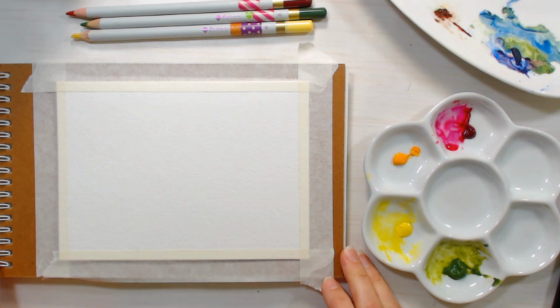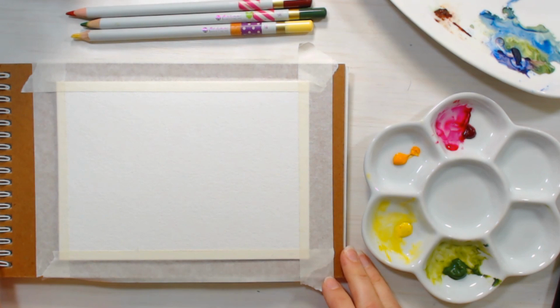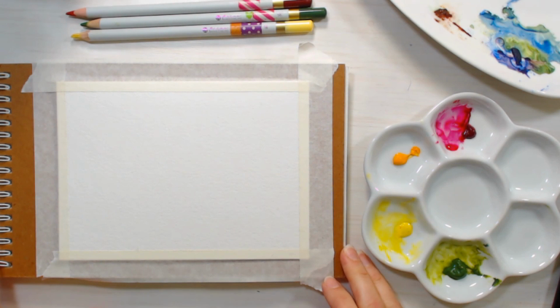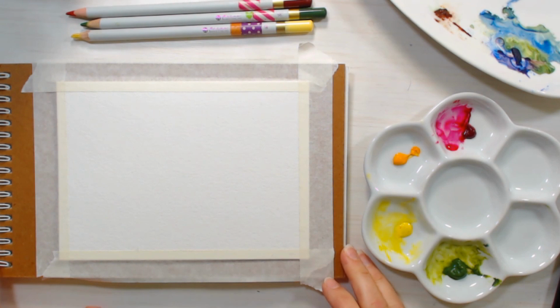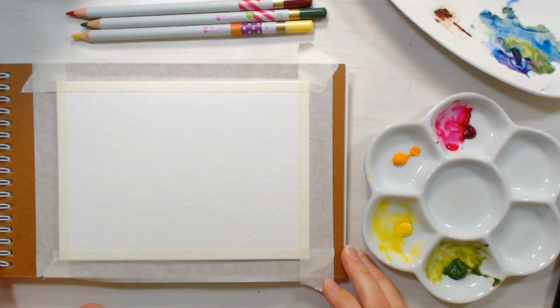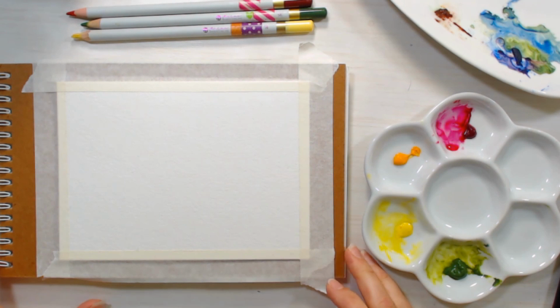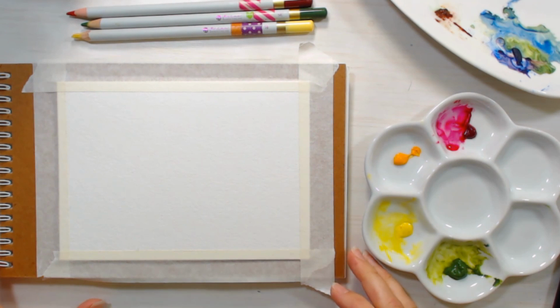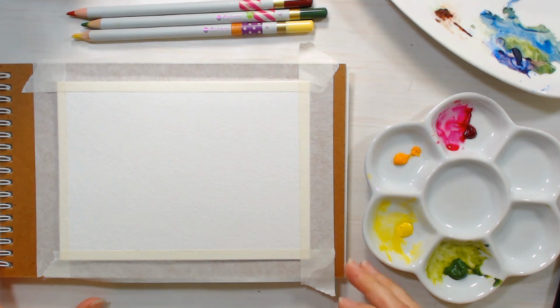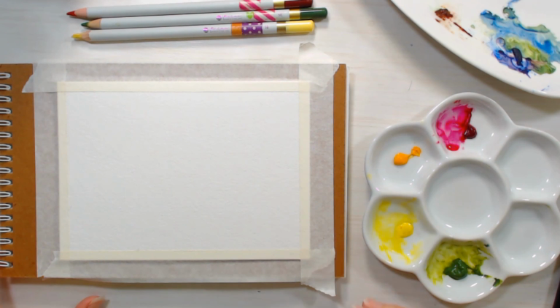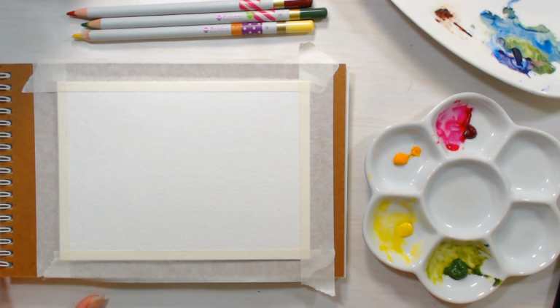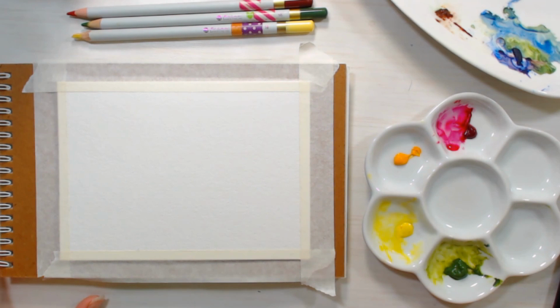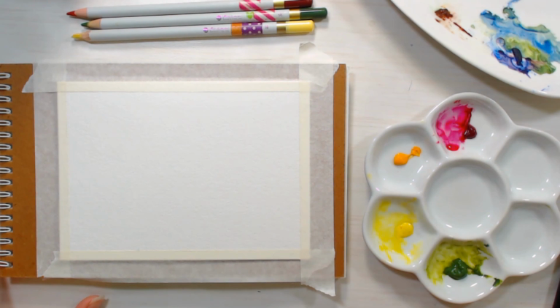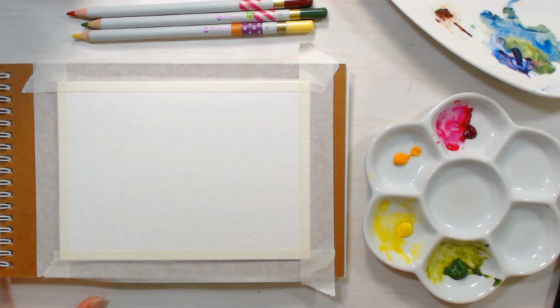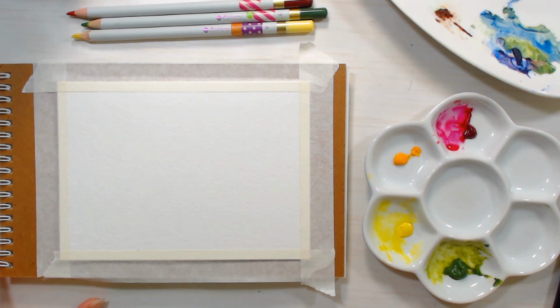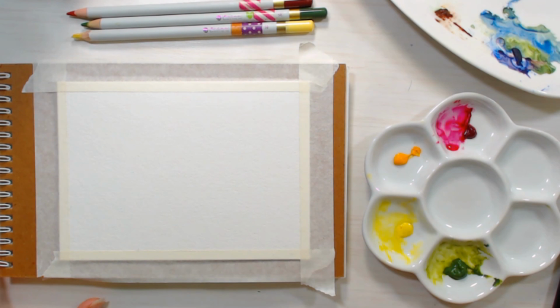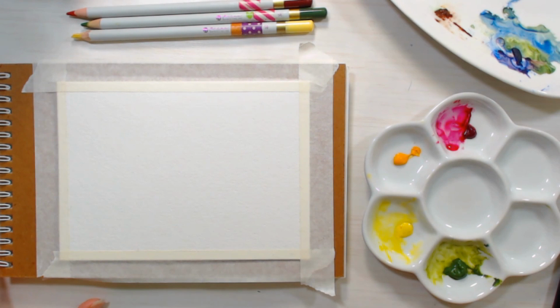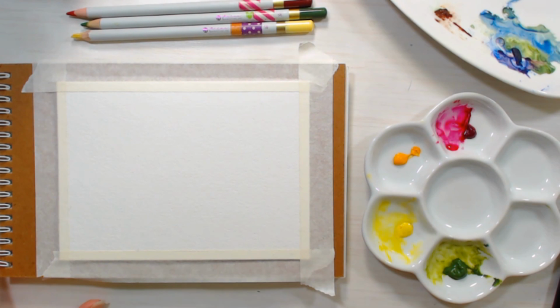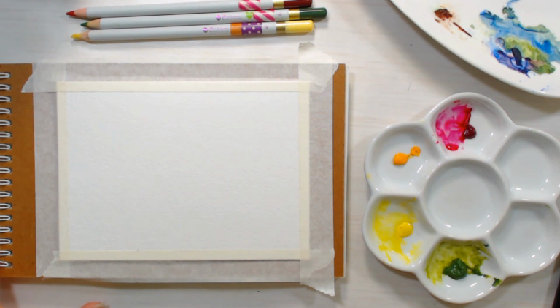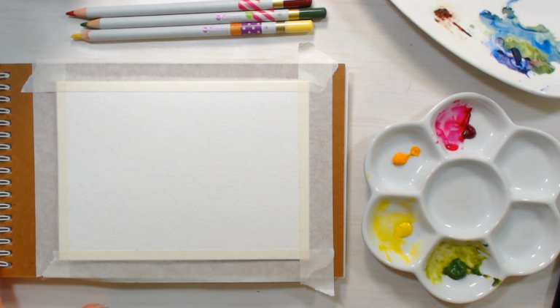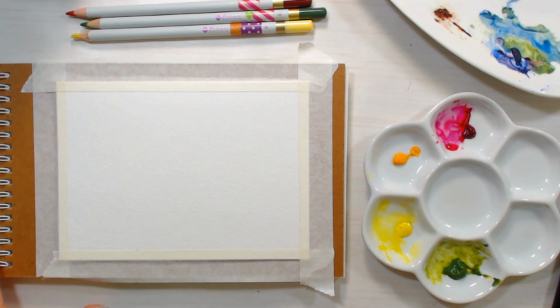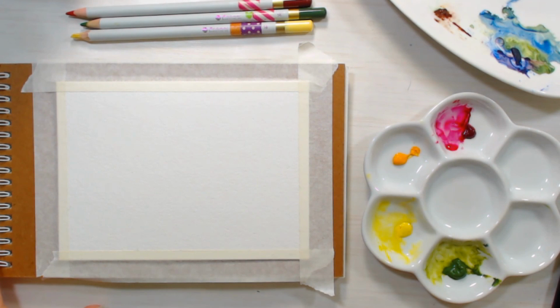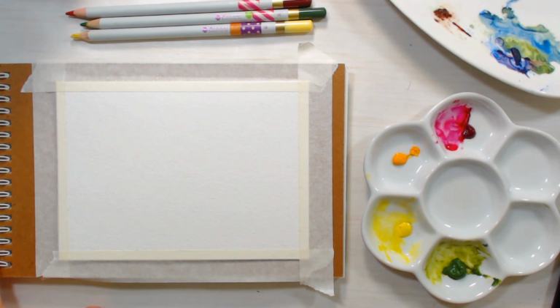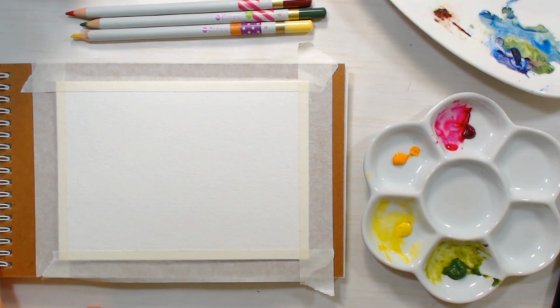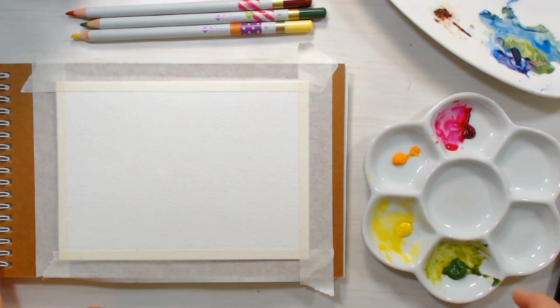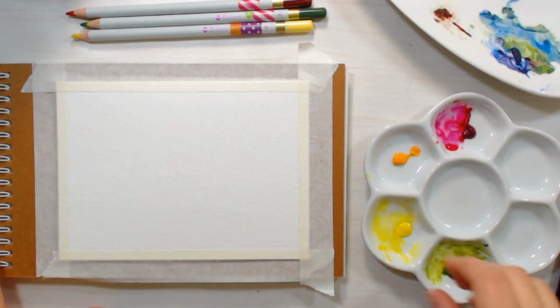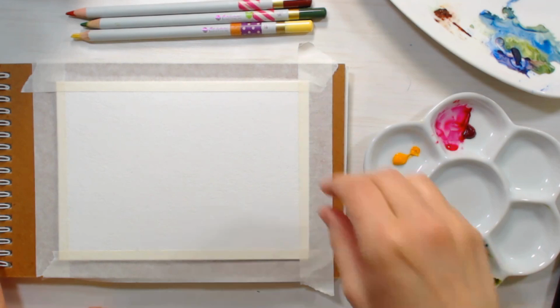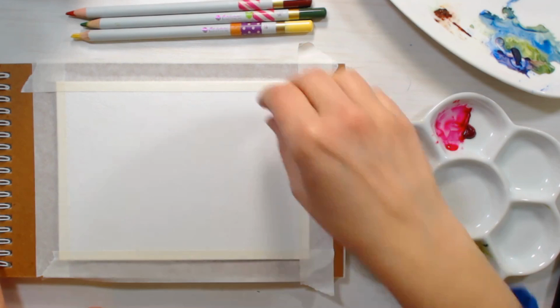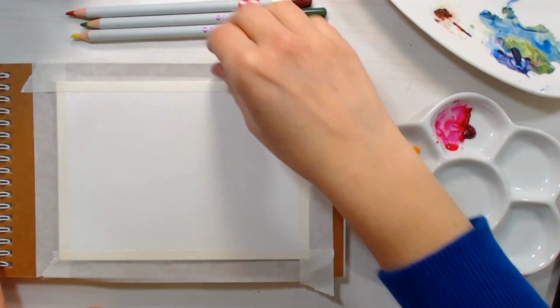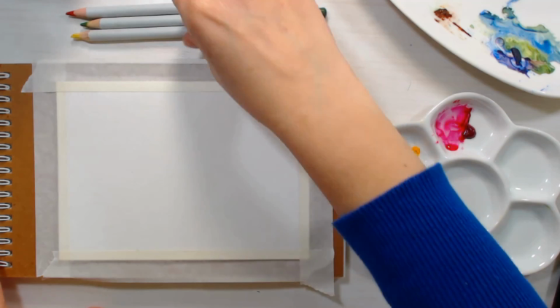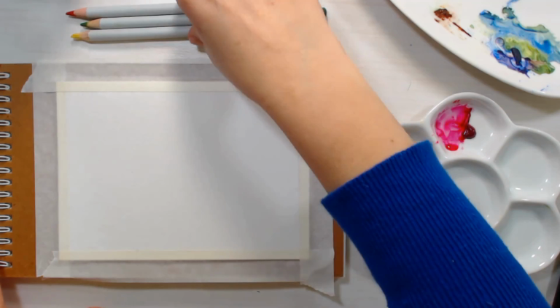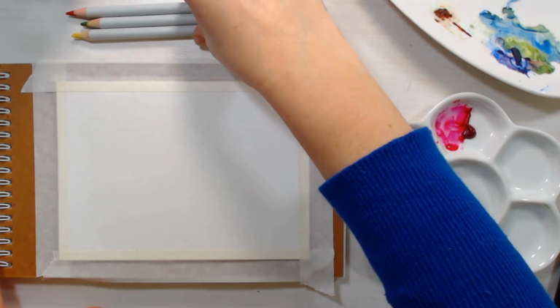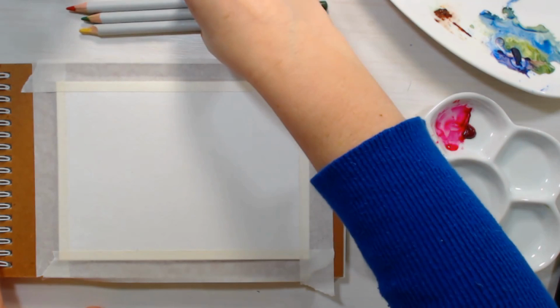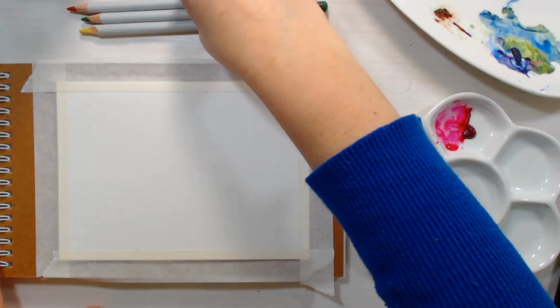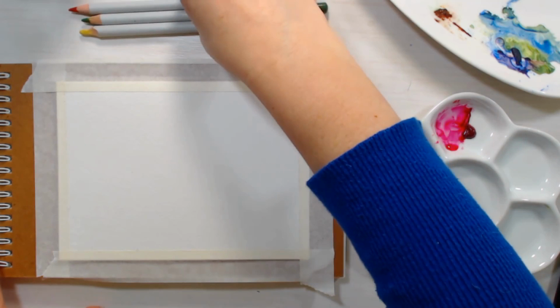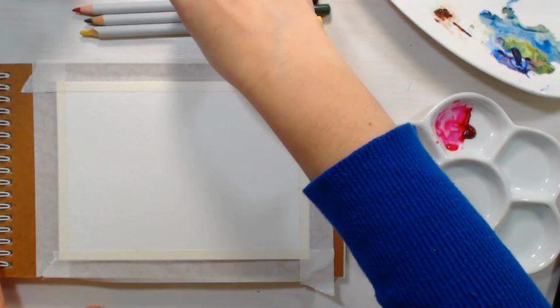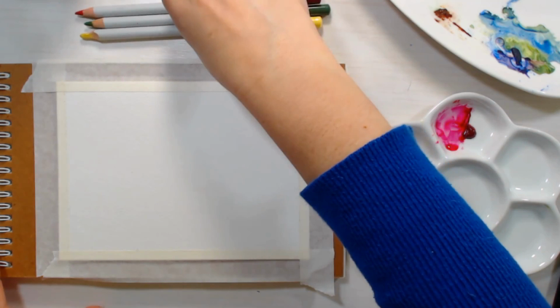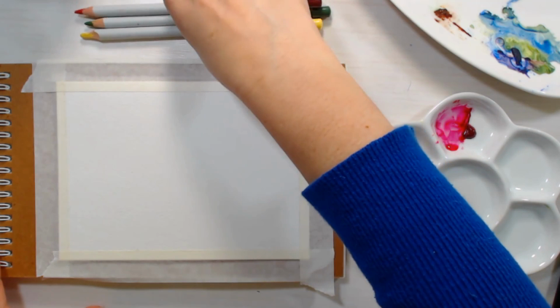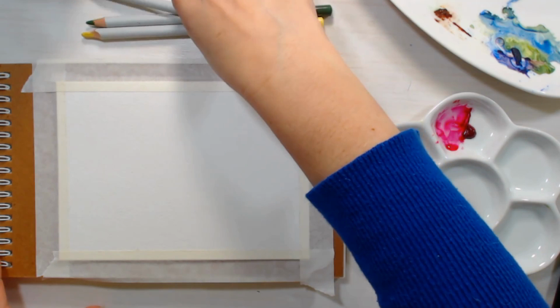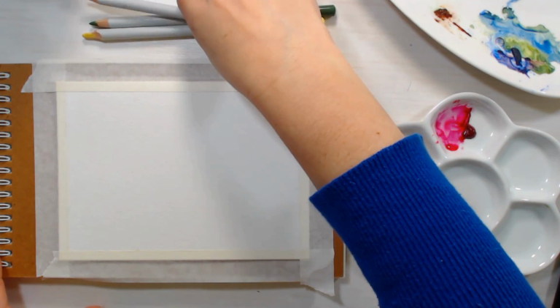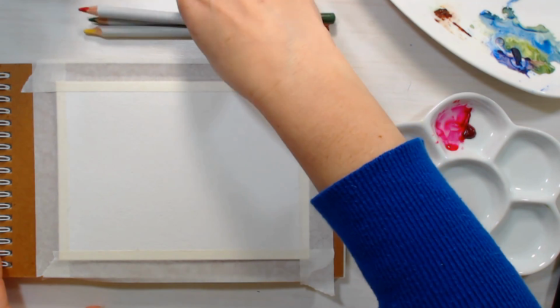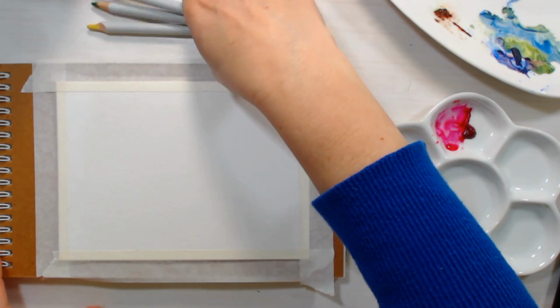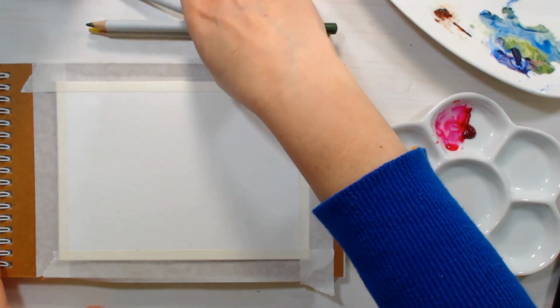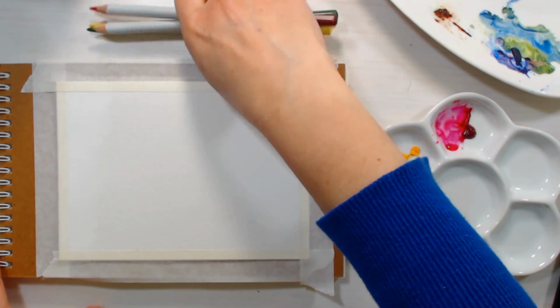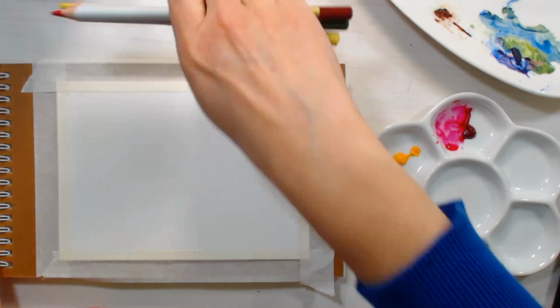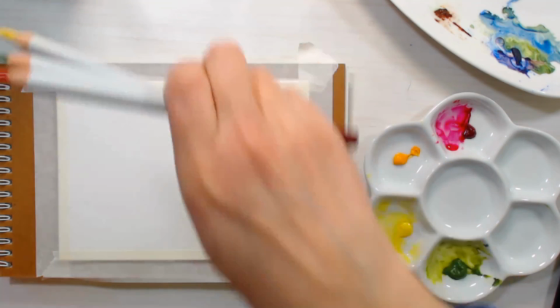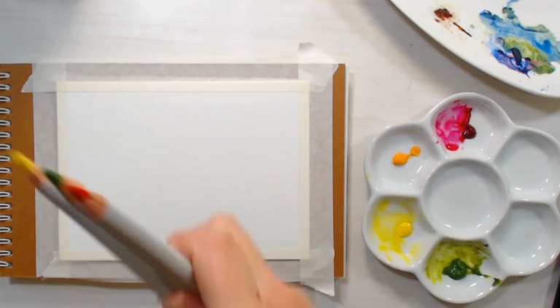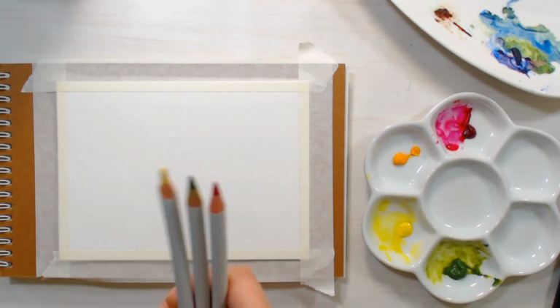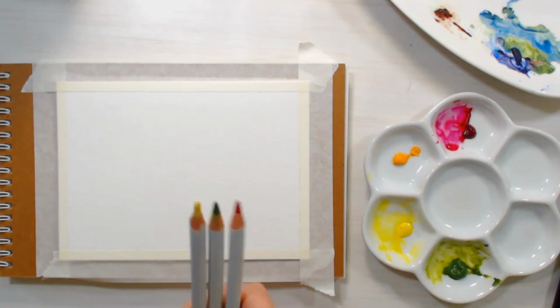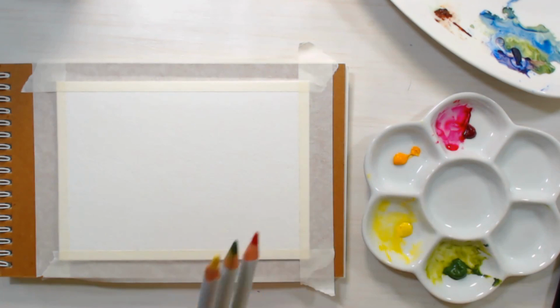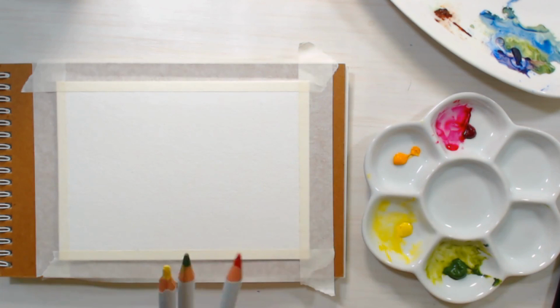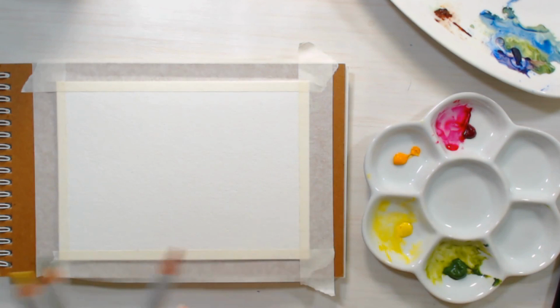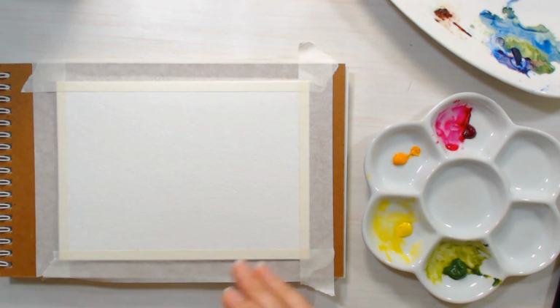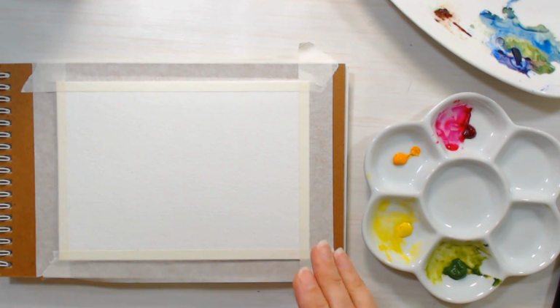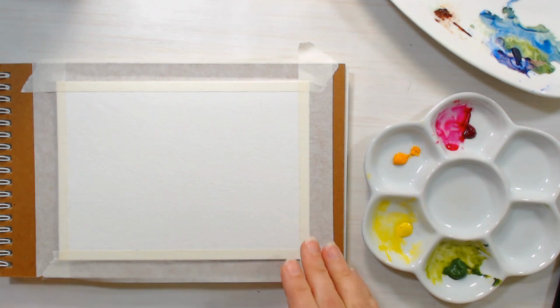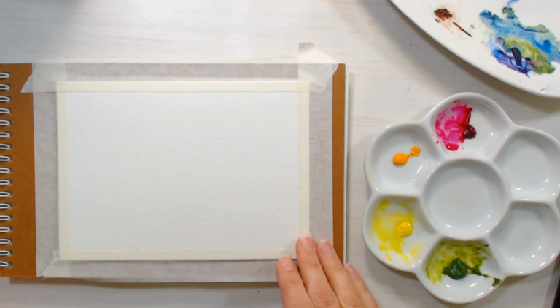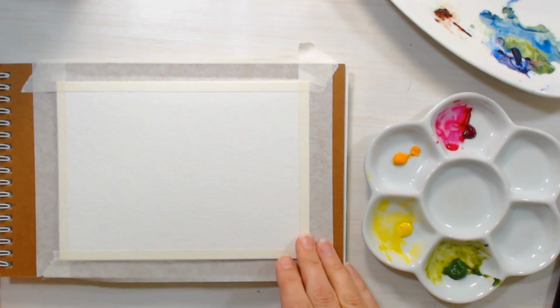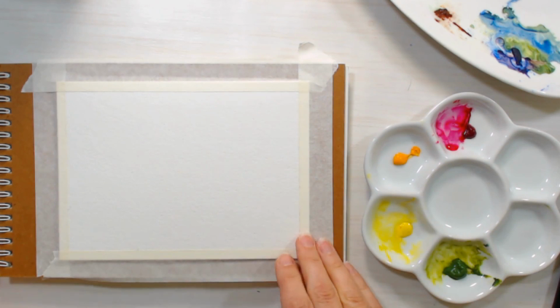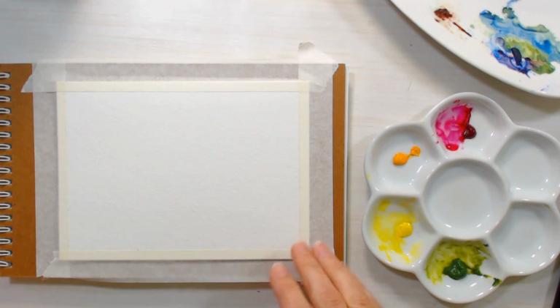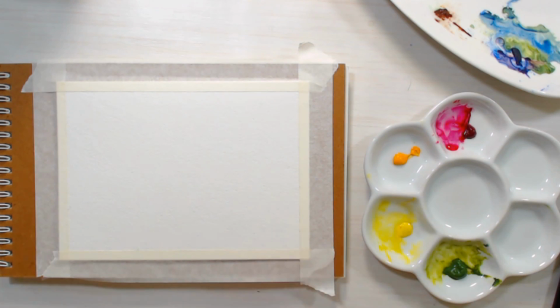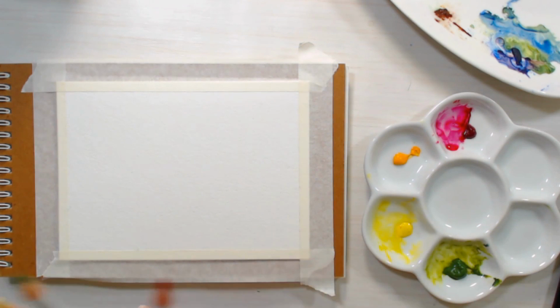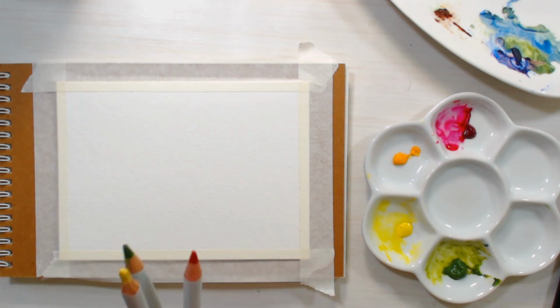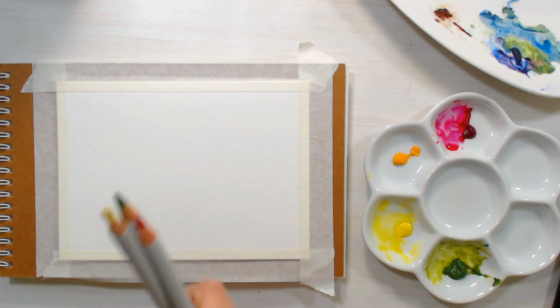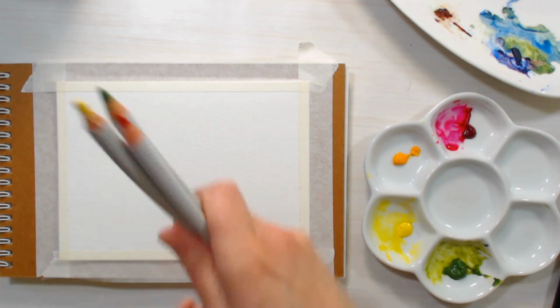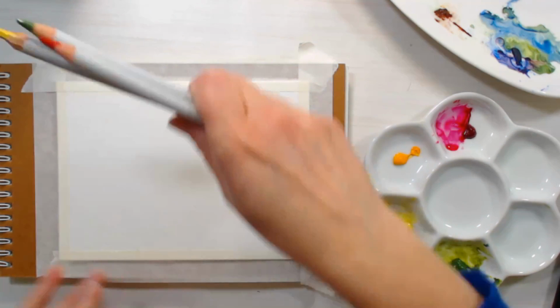Today we are going to do this pretty little rose demonstration and I'm just going to do a very quick sketch on a watercolor greeting card.